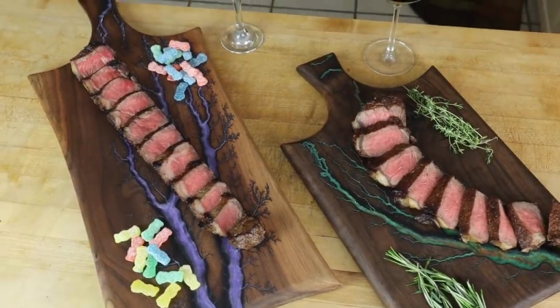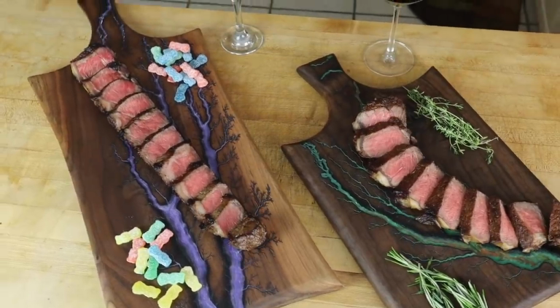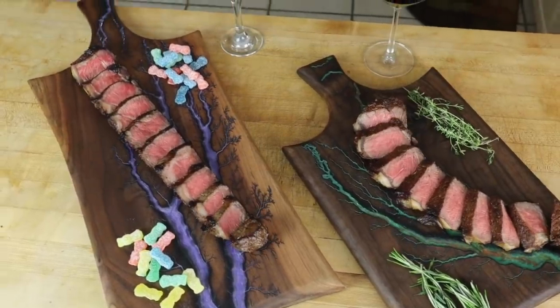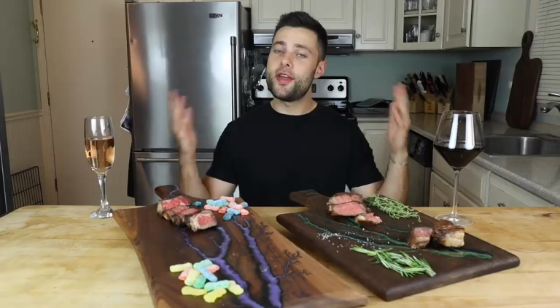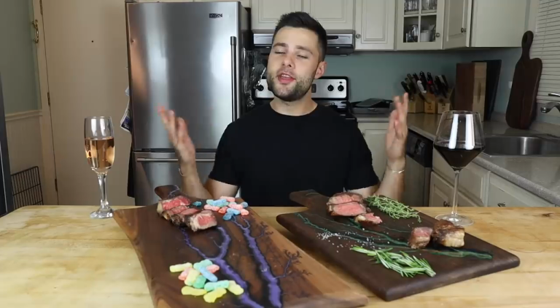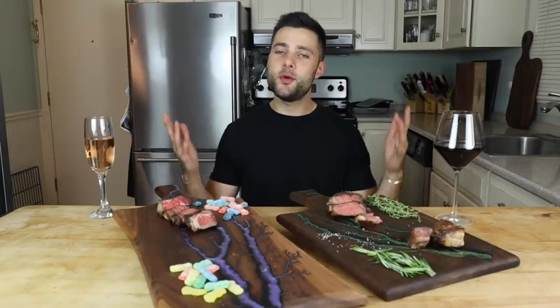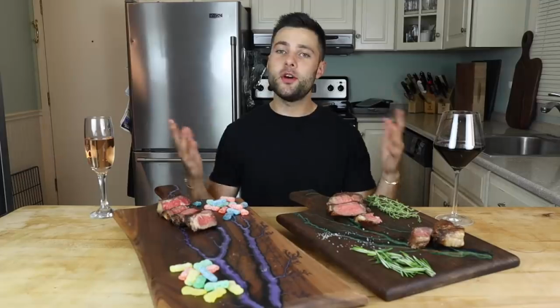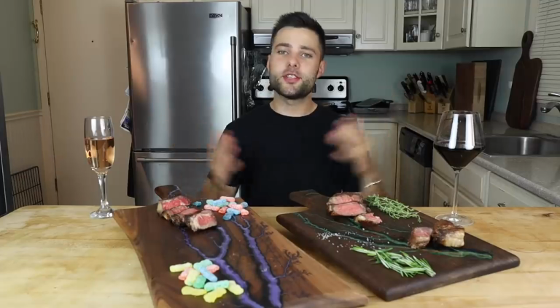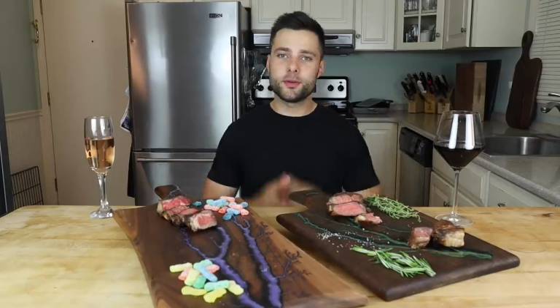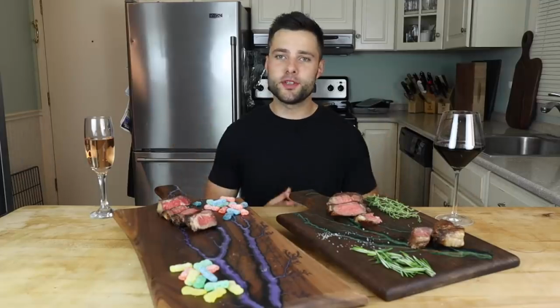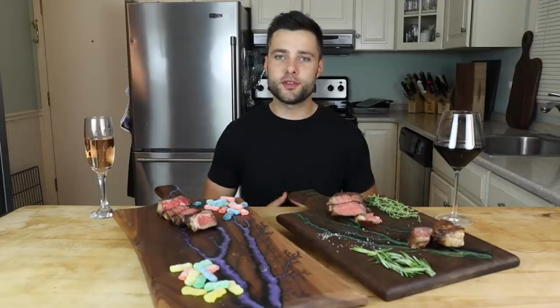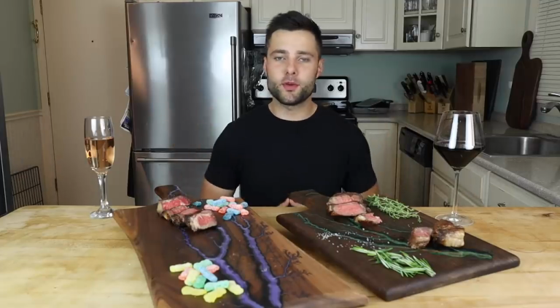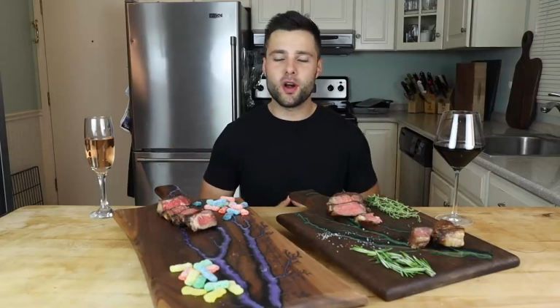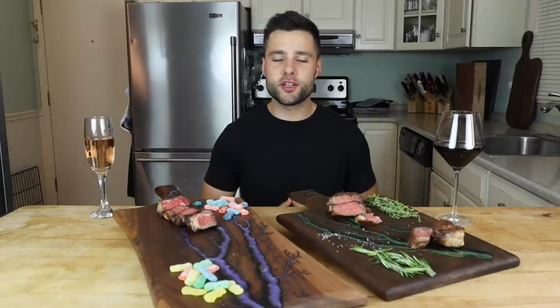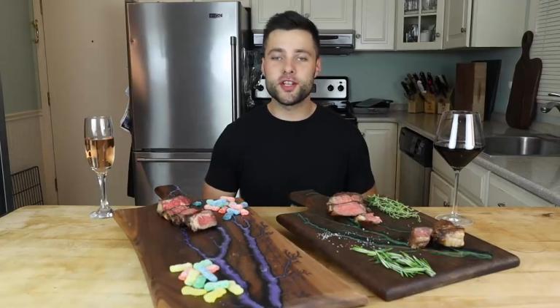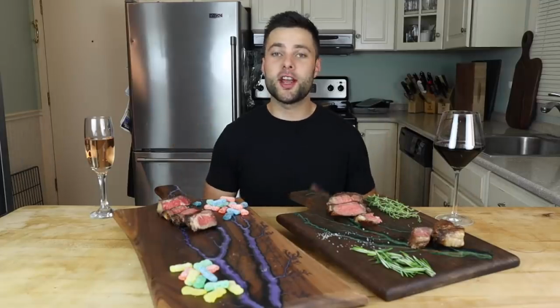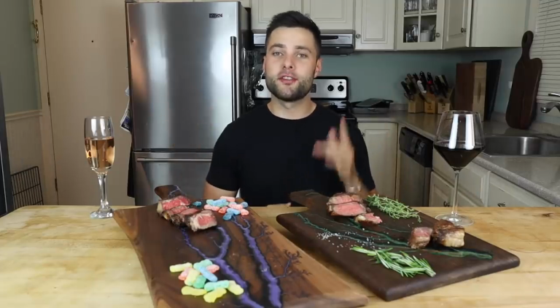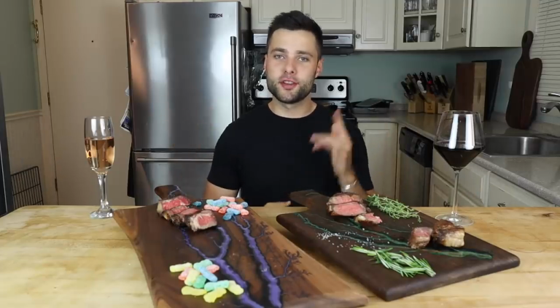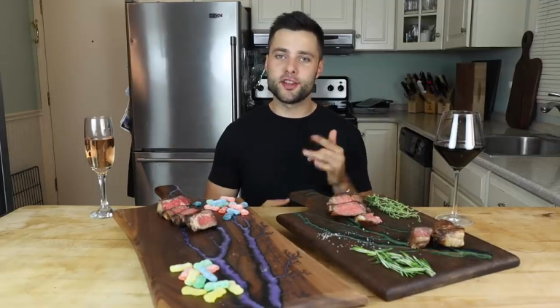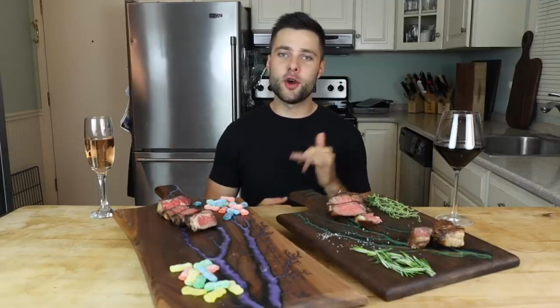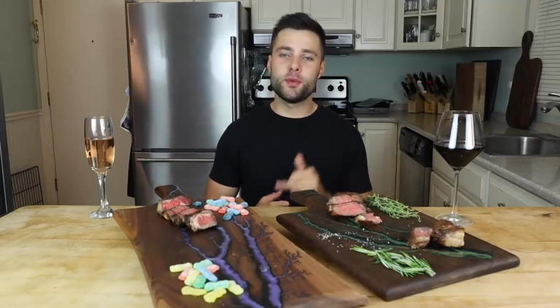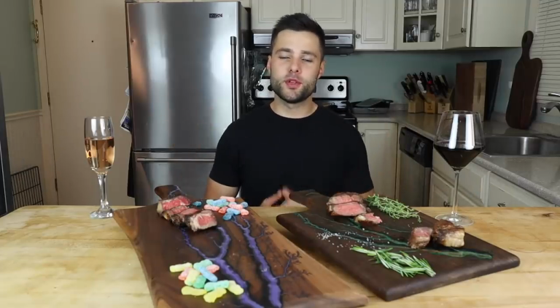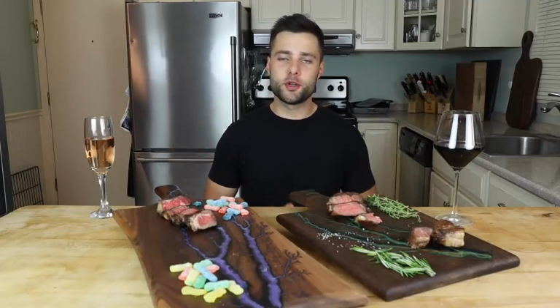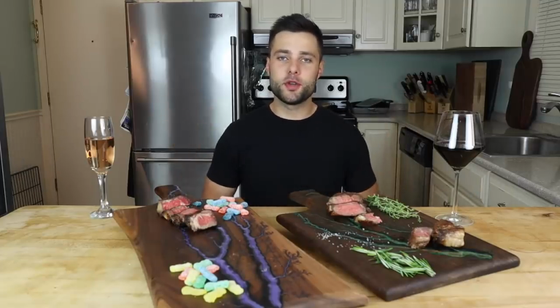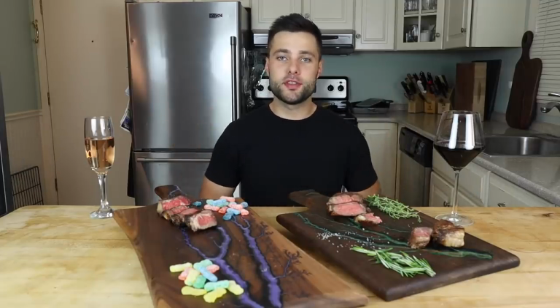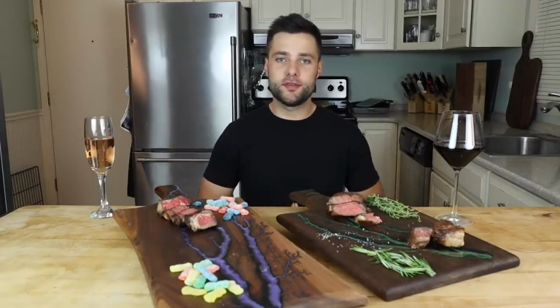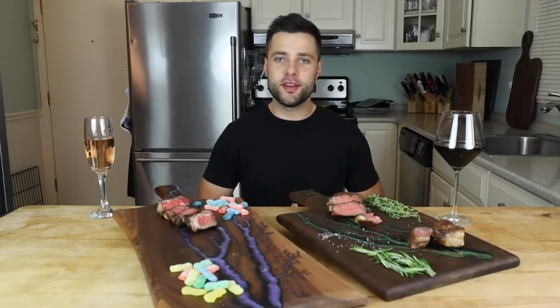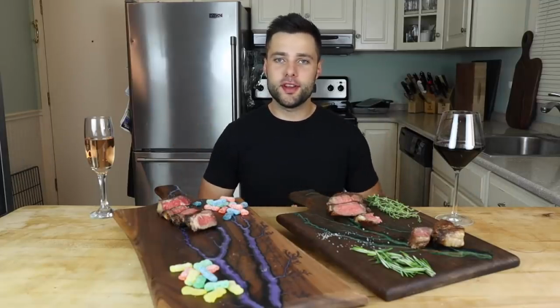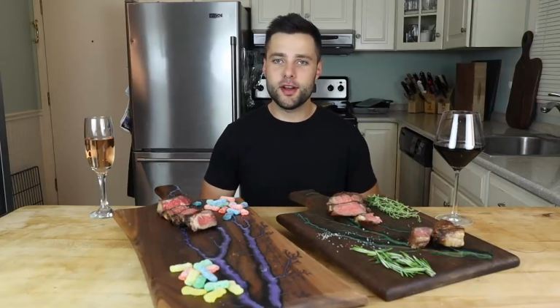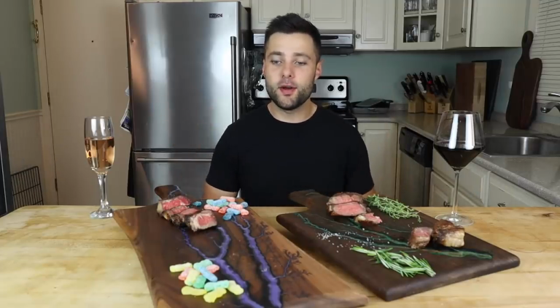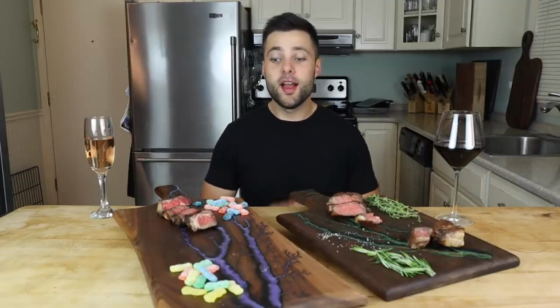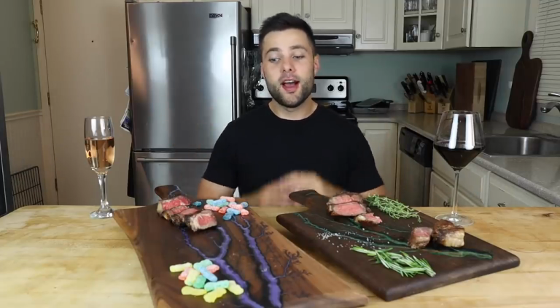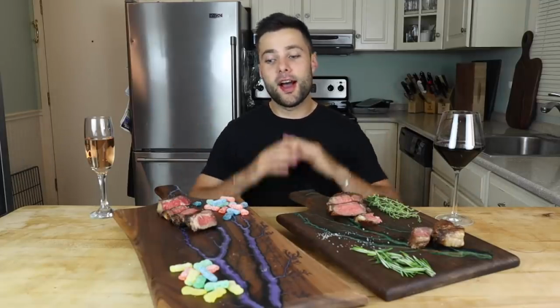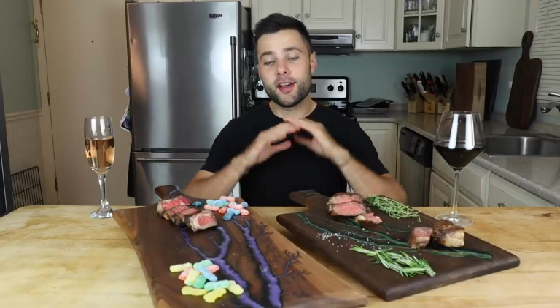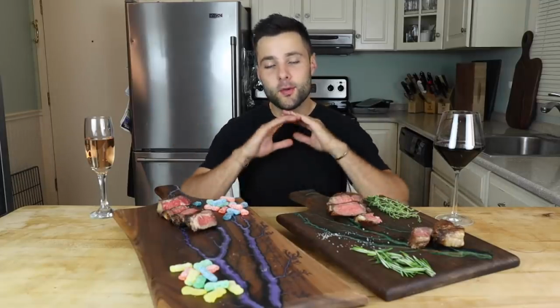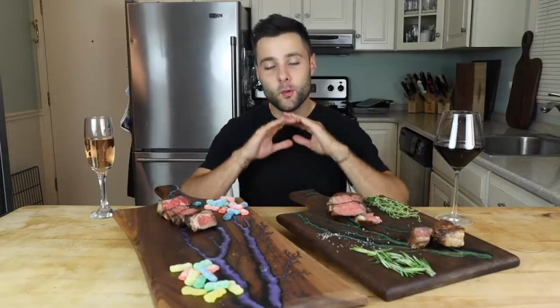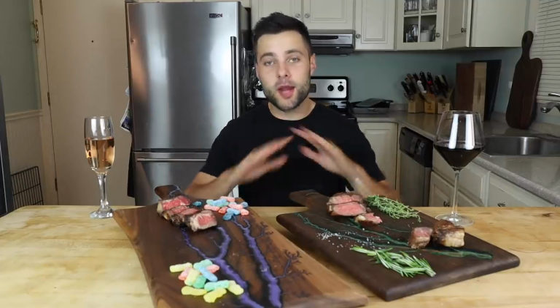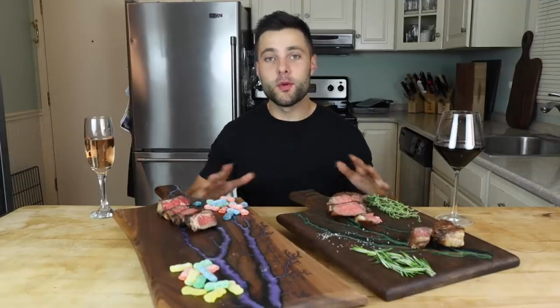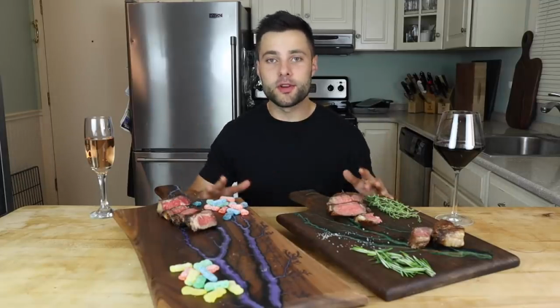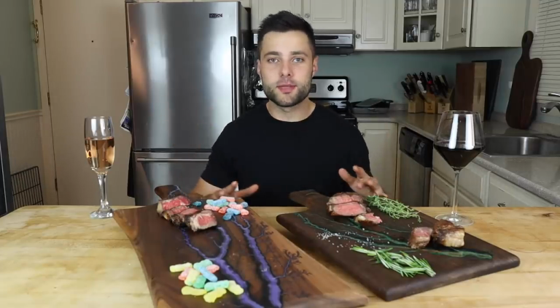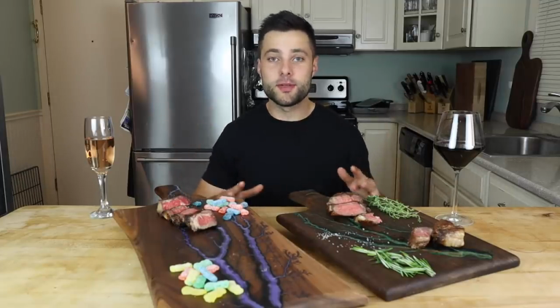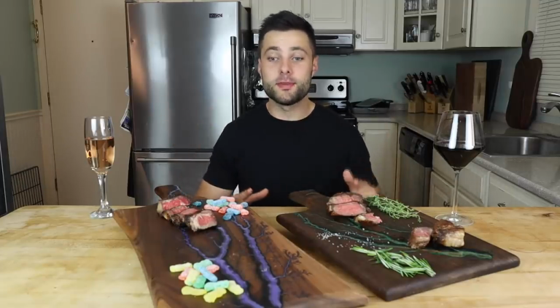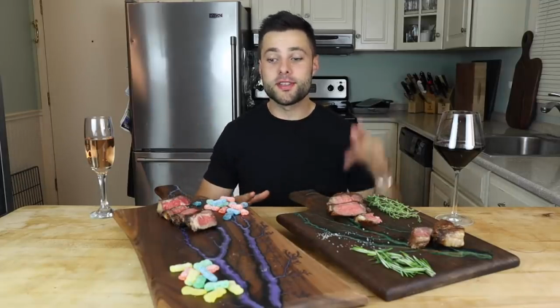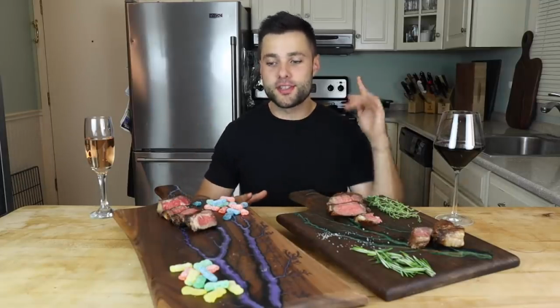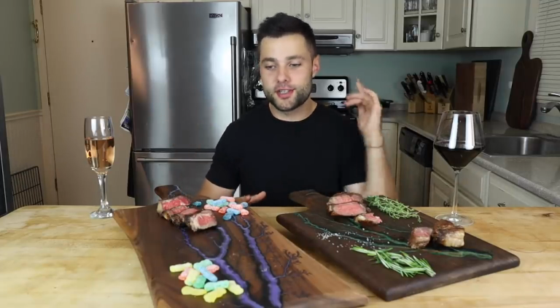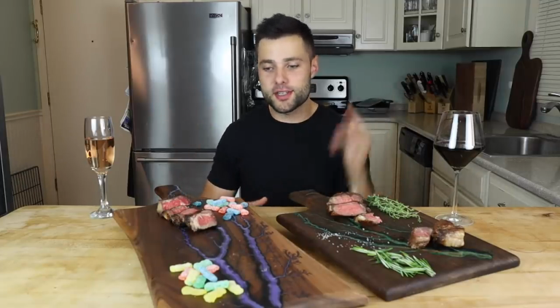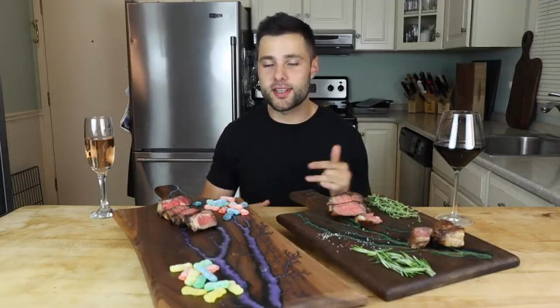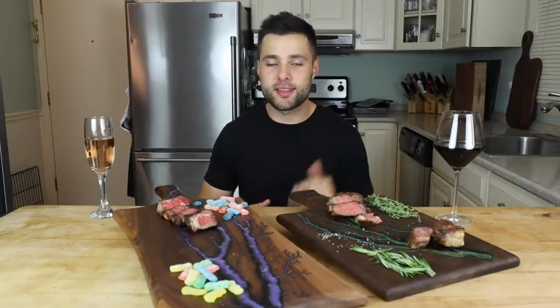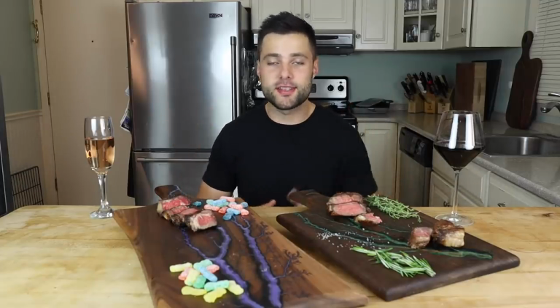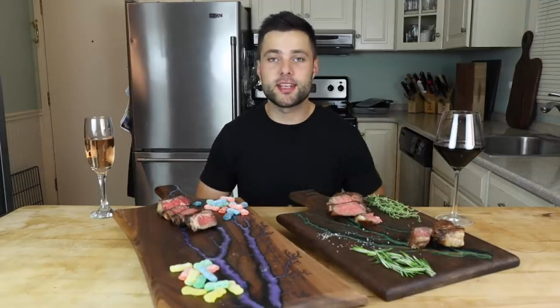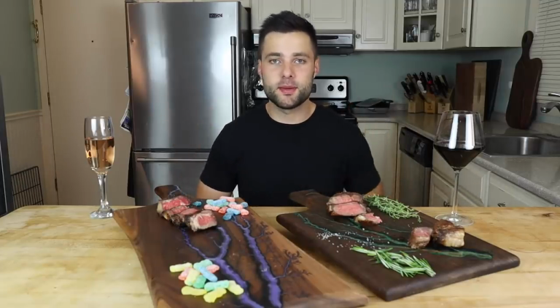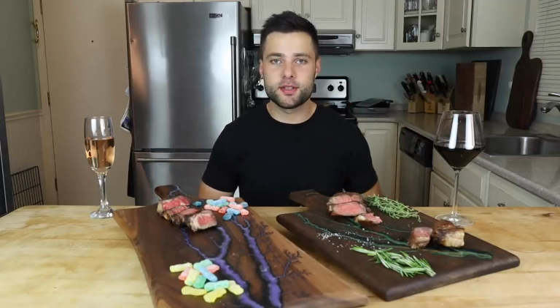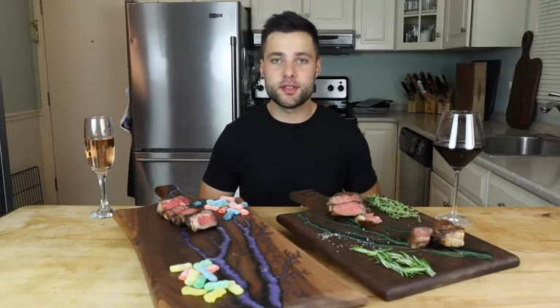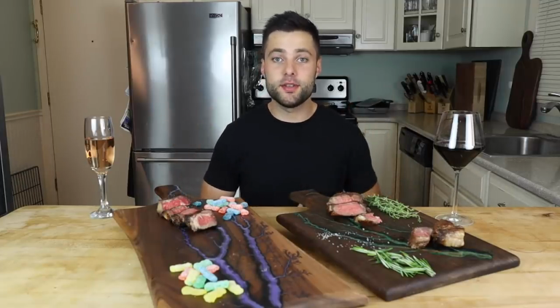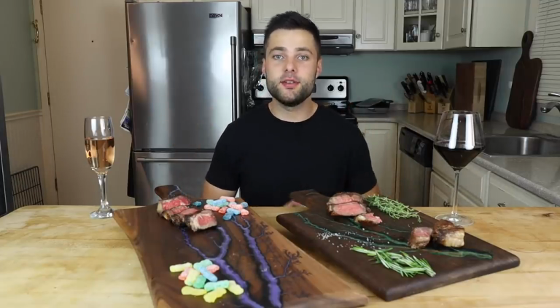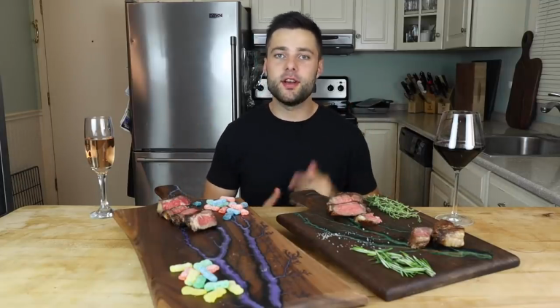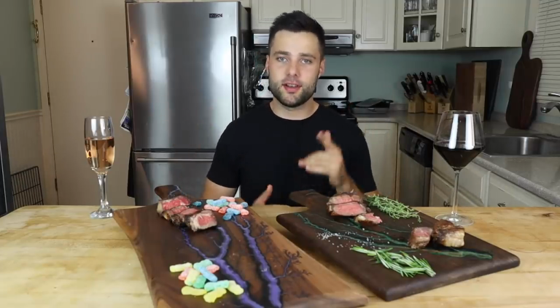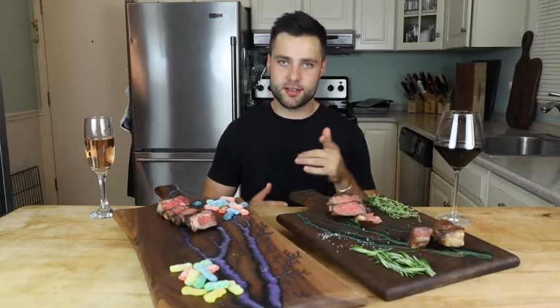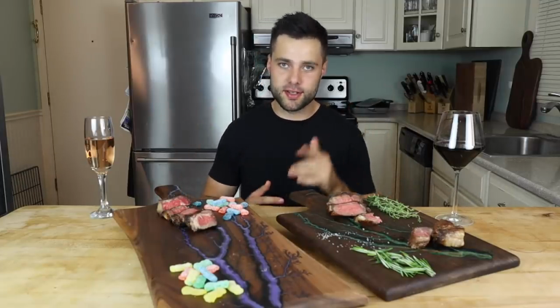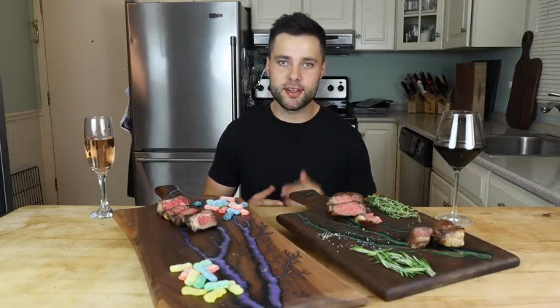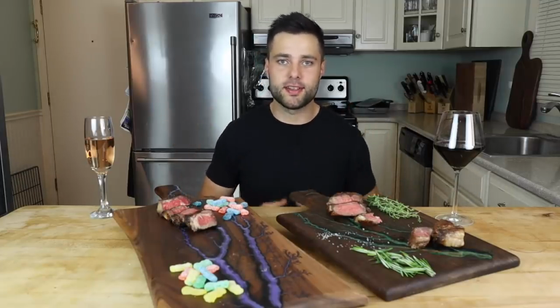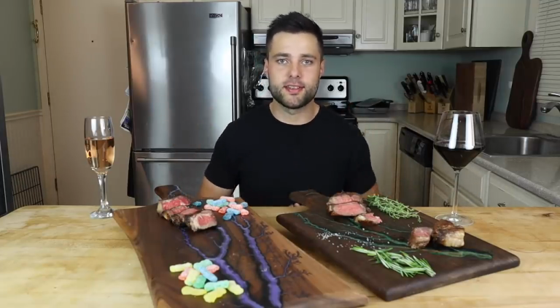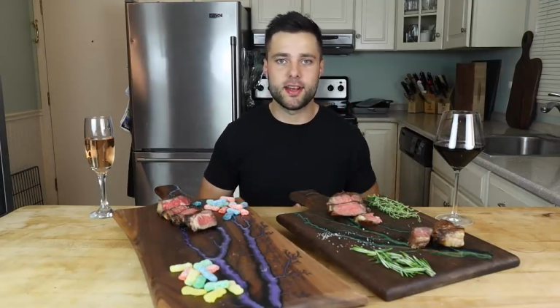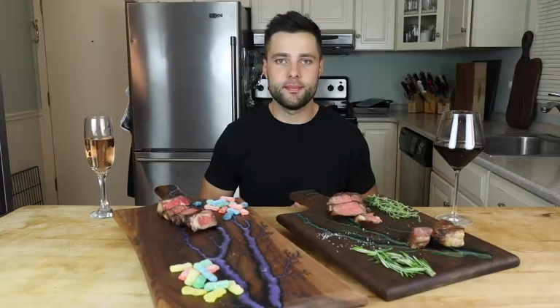Thank you all so much for watching — I really hope you enjoyed this video. I've got way more experiments just like this coming soon. I'll see you next time.